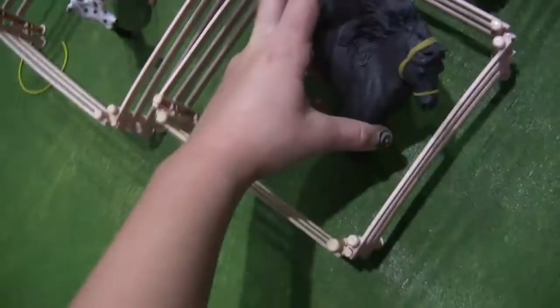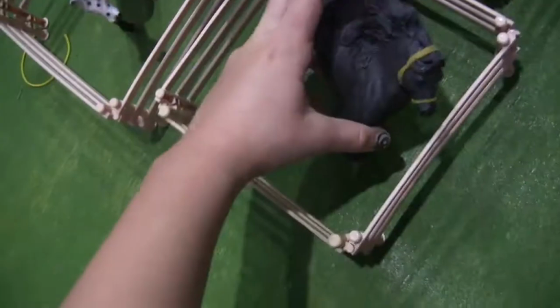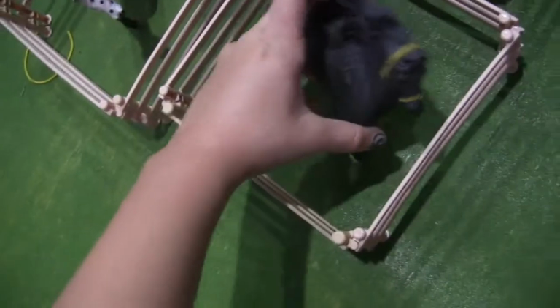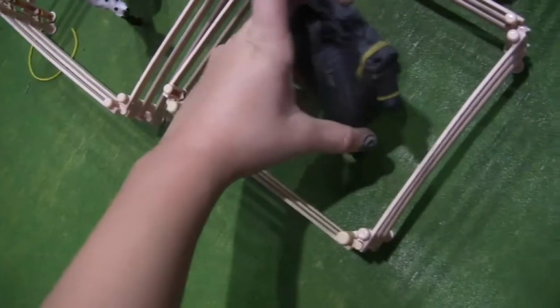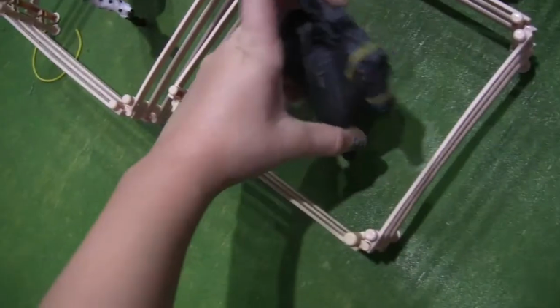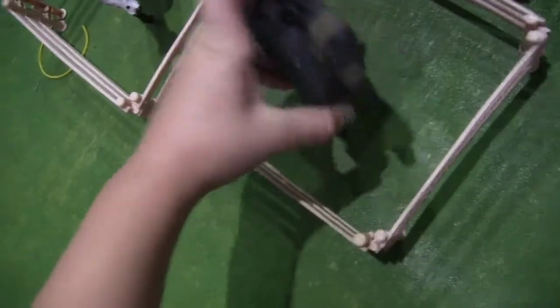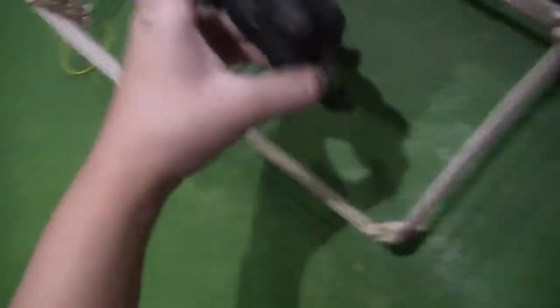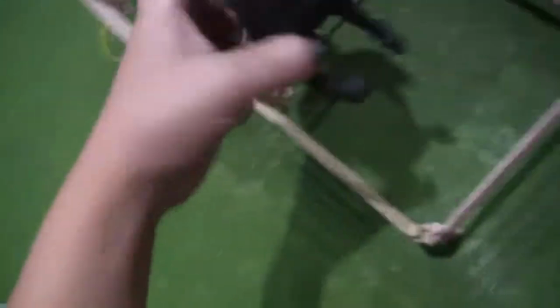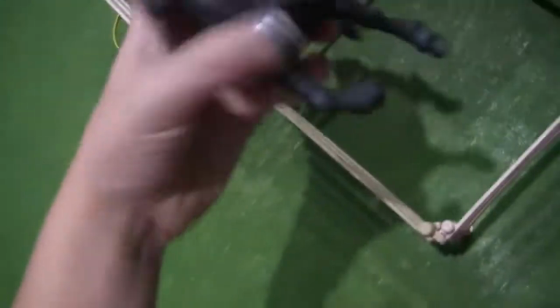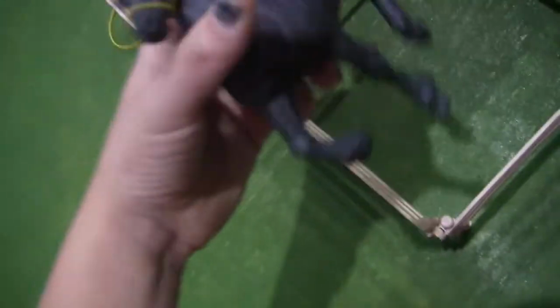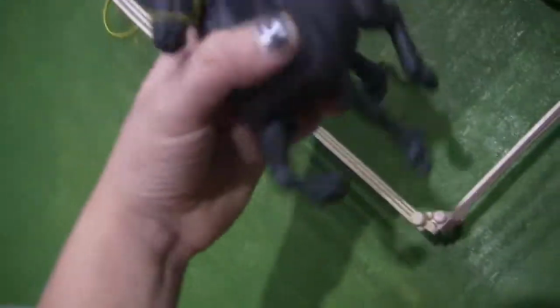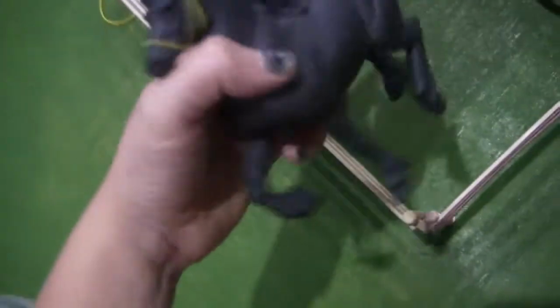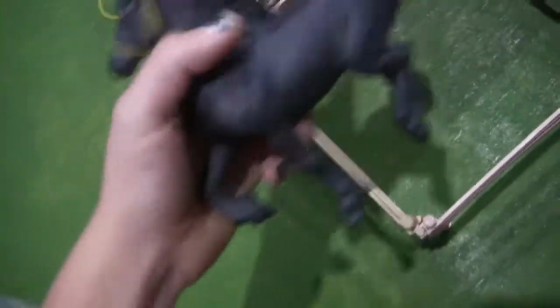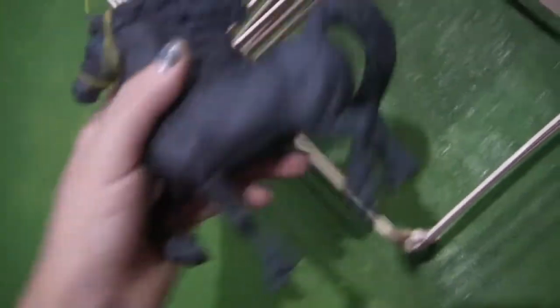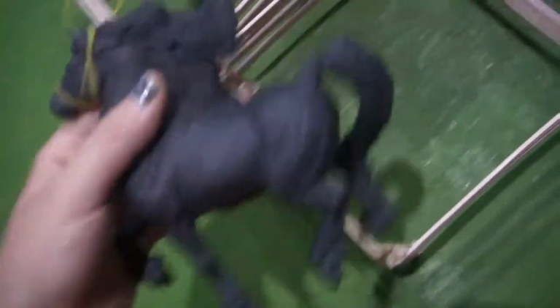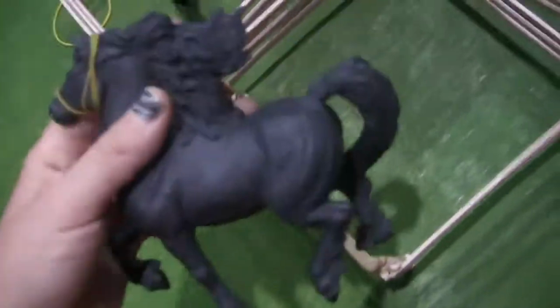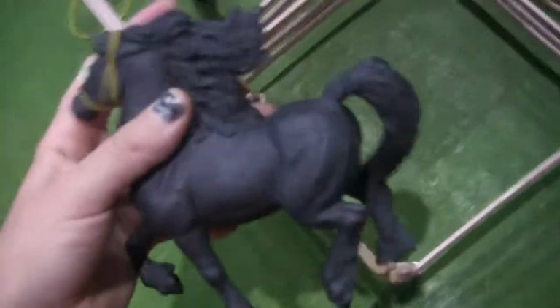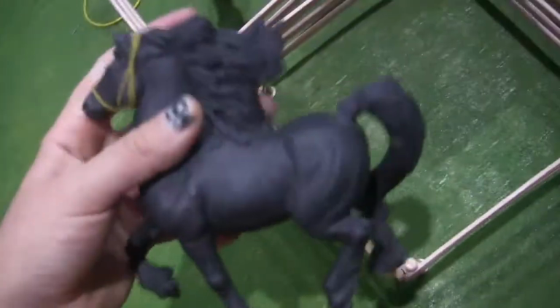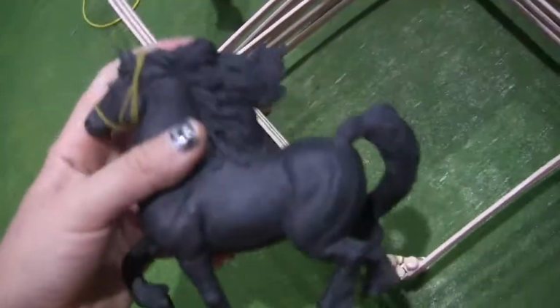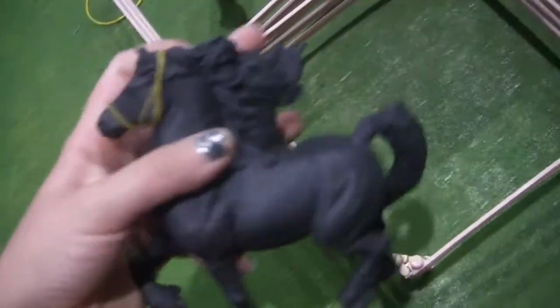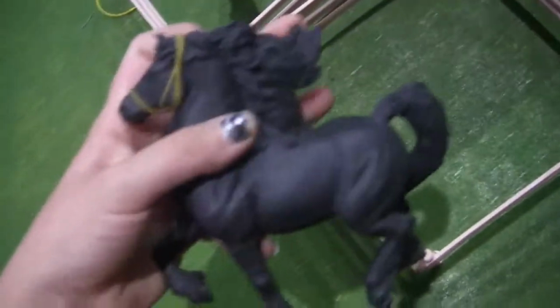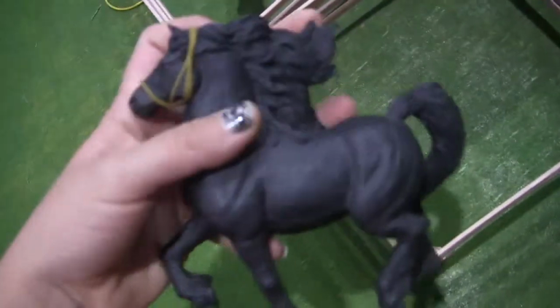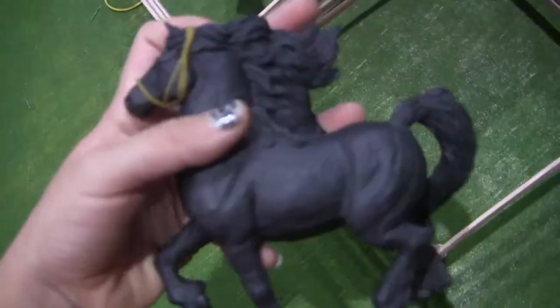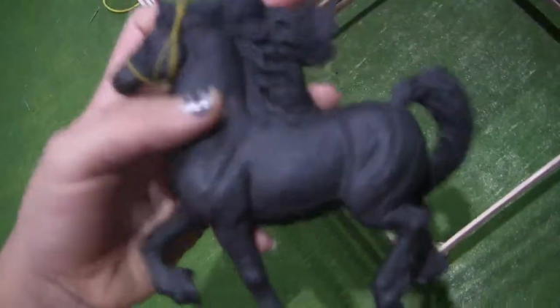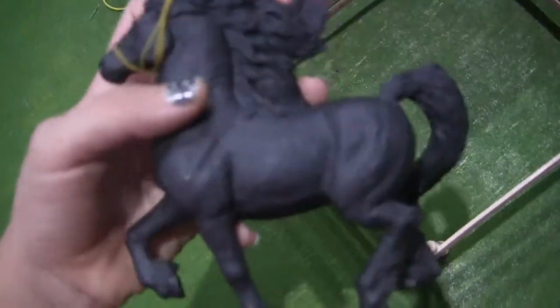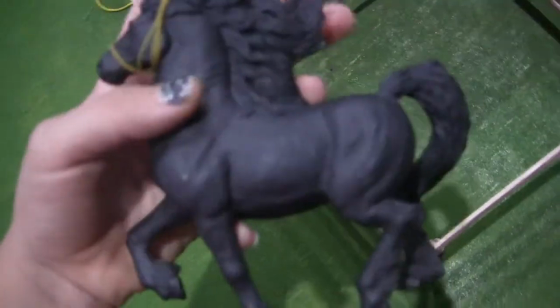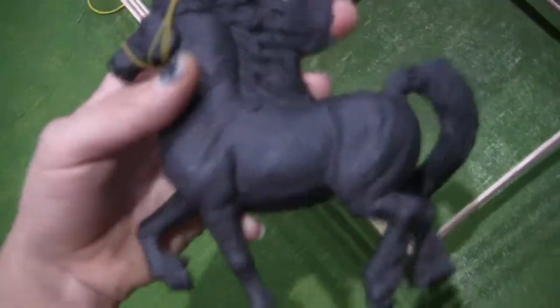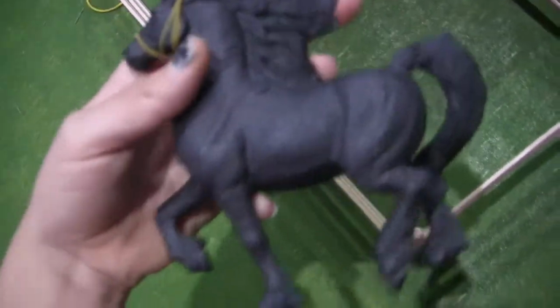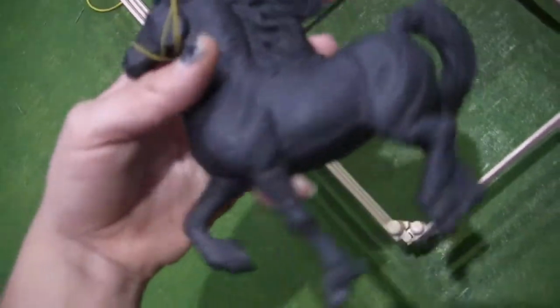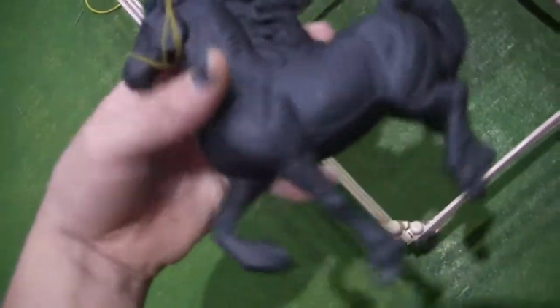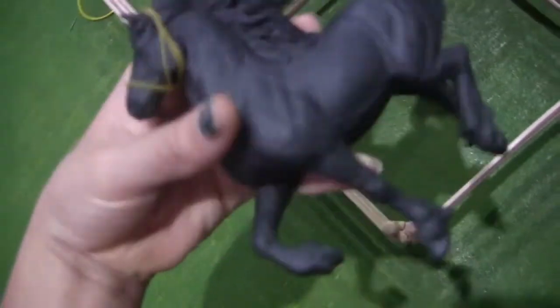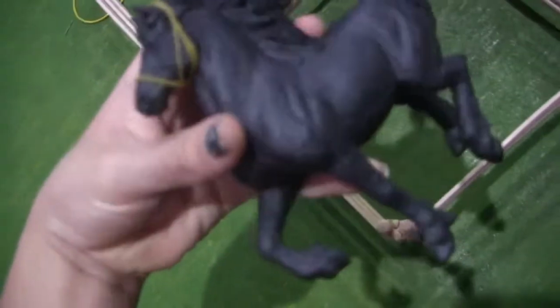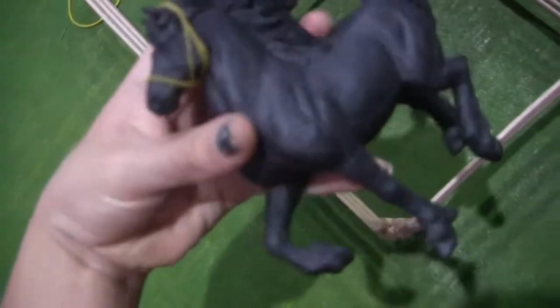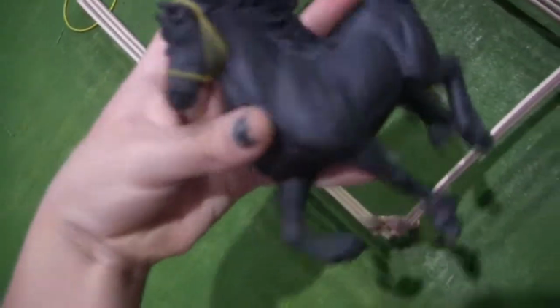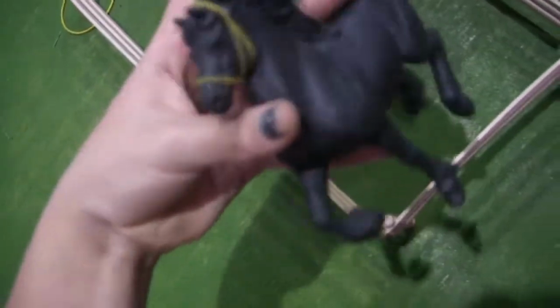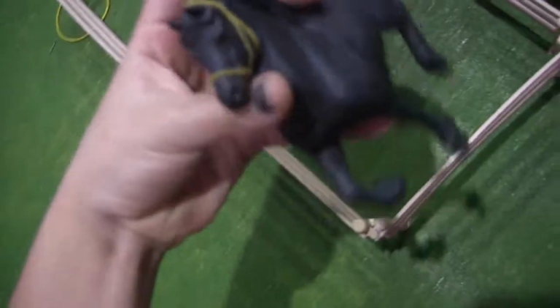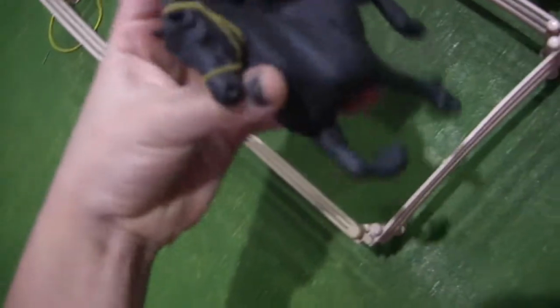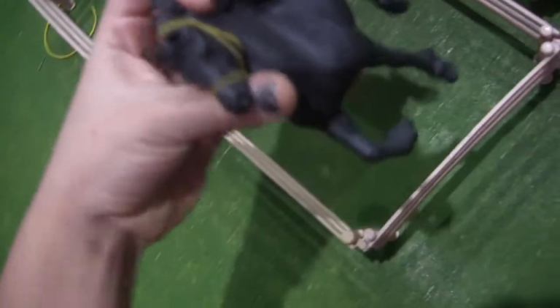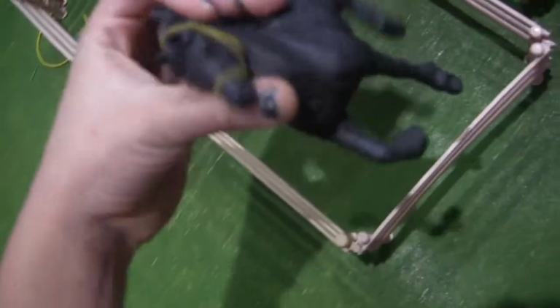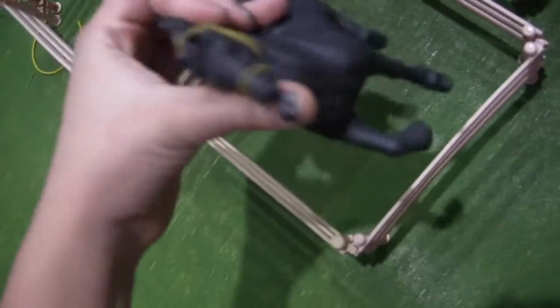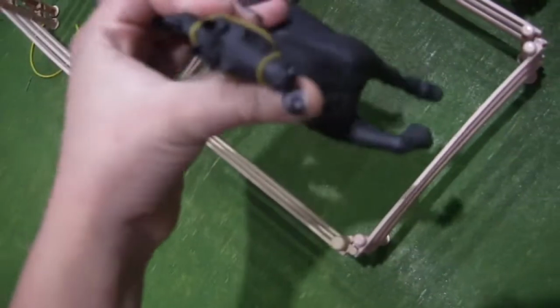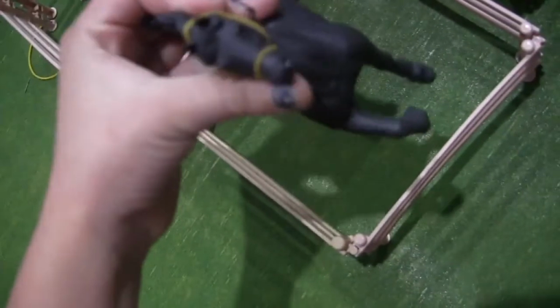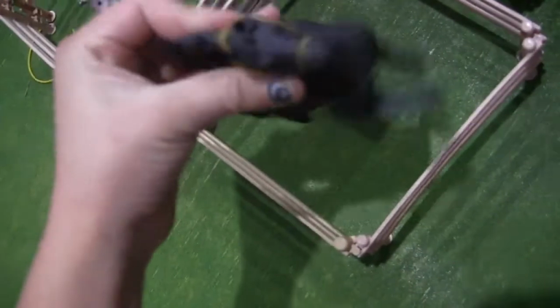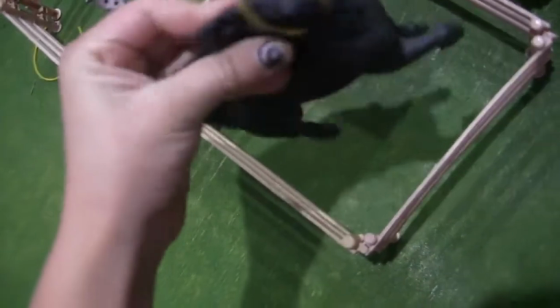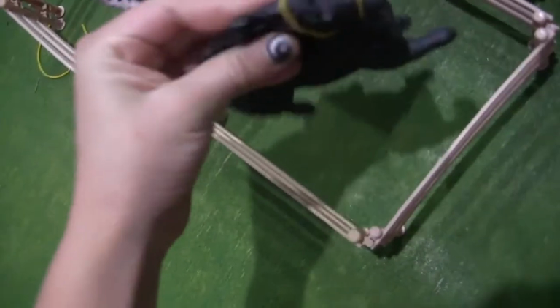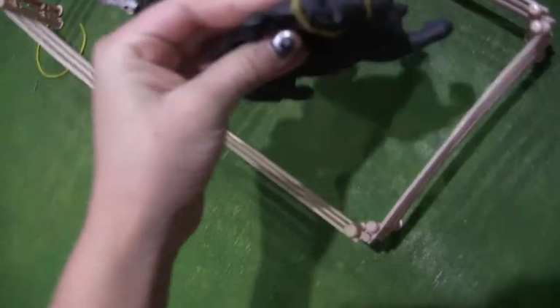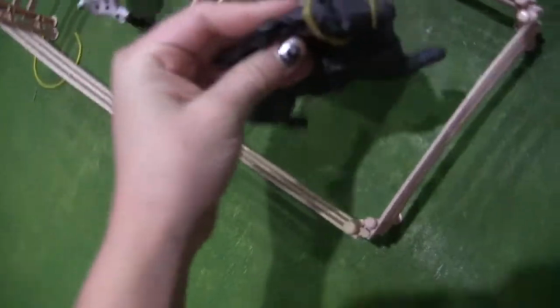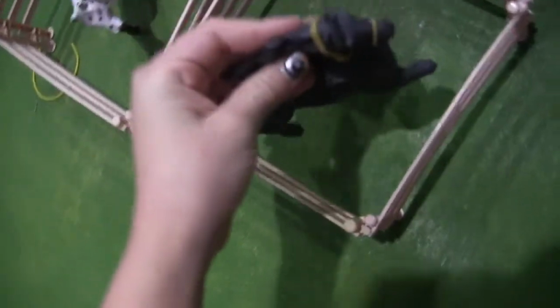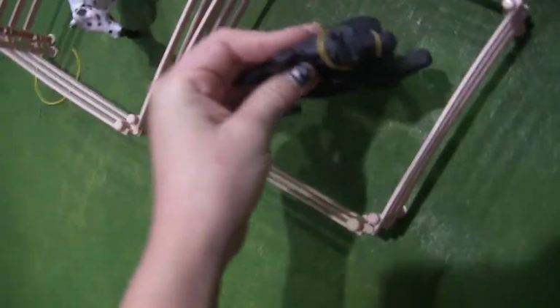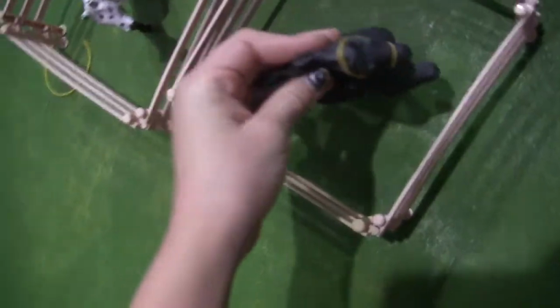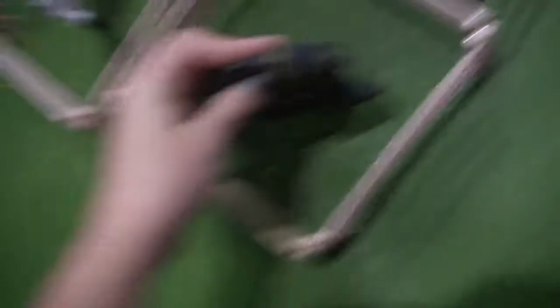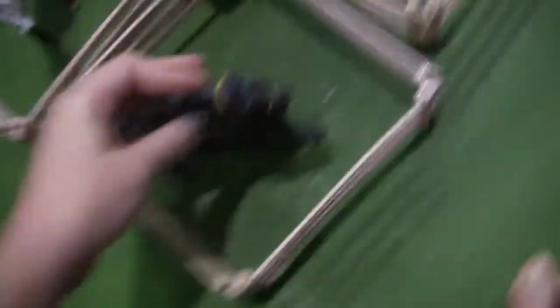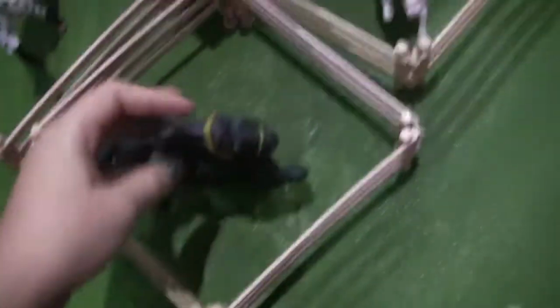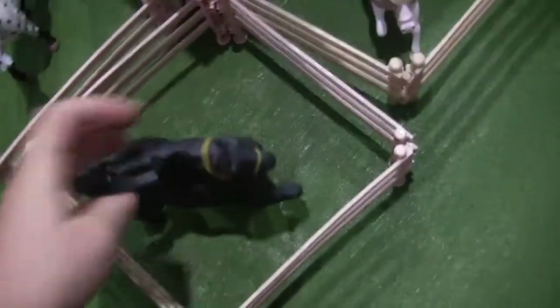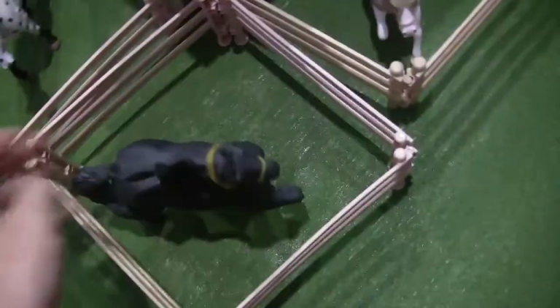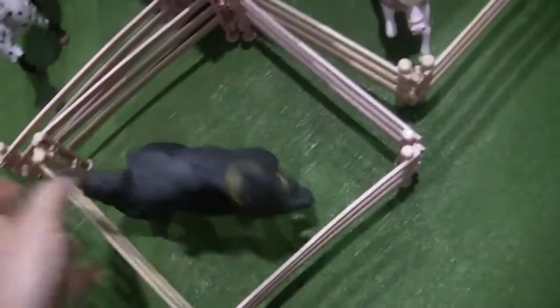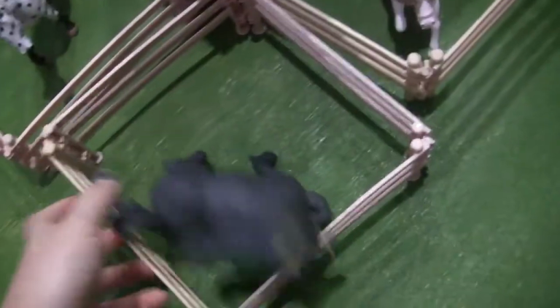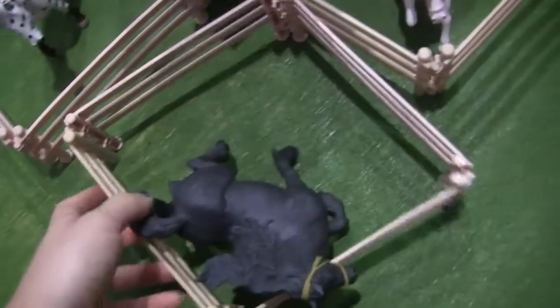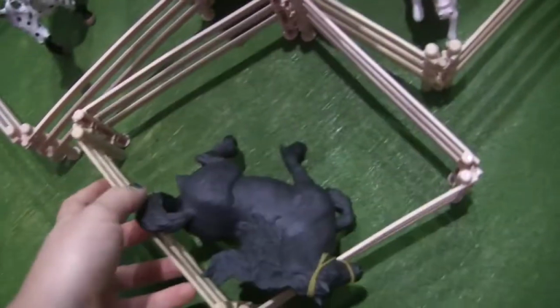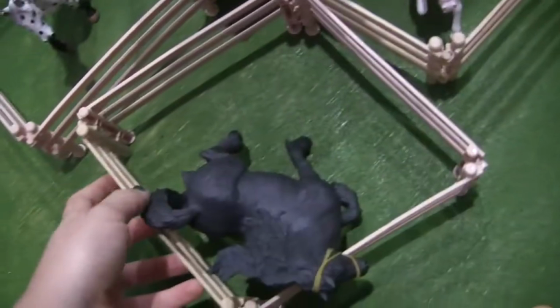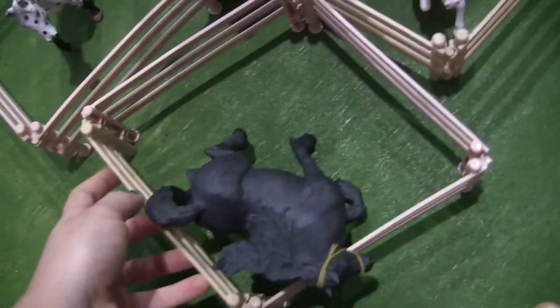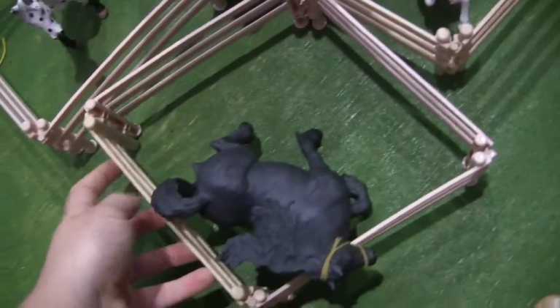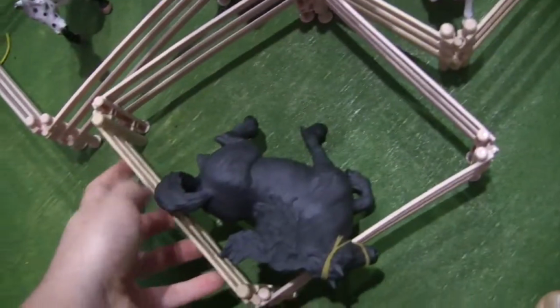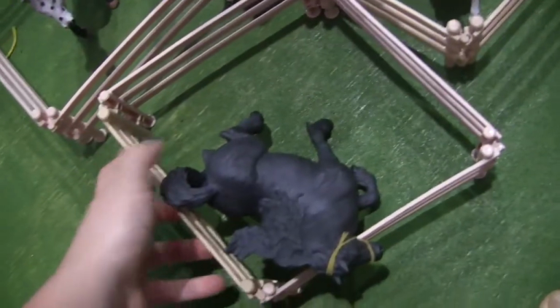This is Frenchie, and she's our show horse. I don't know what breed she is — I think she might be a Friesian. But she's our show horse, and she's also not Schleich.